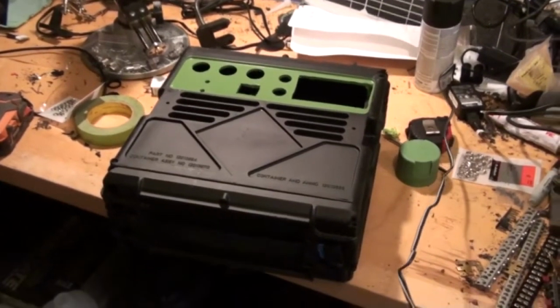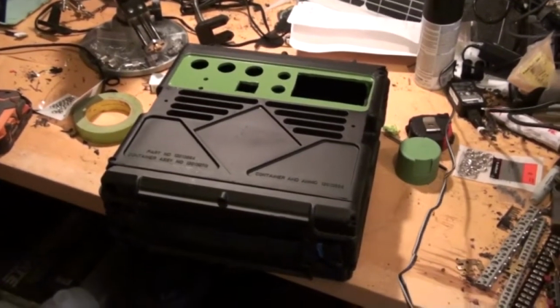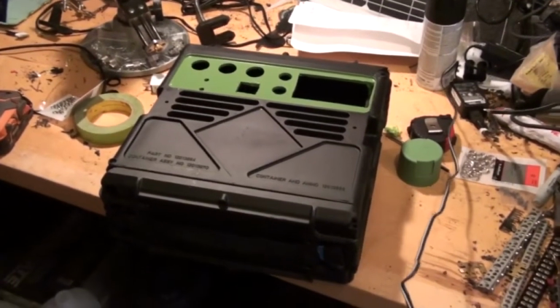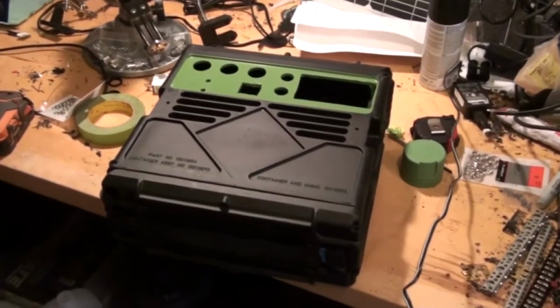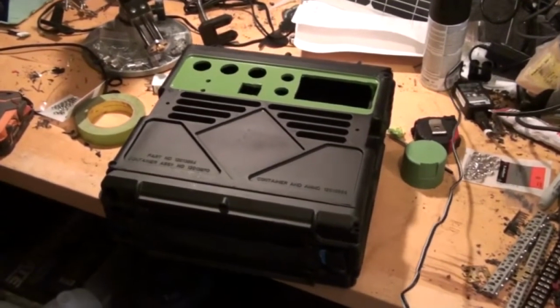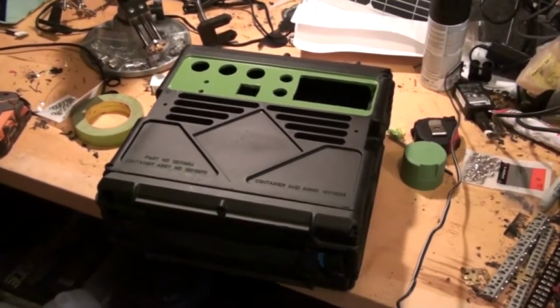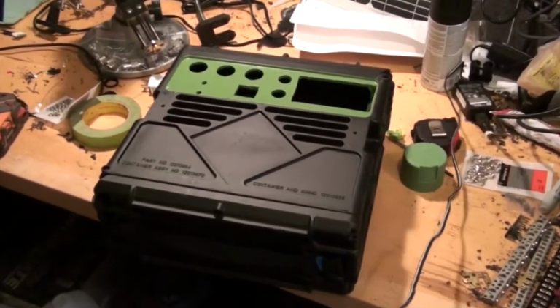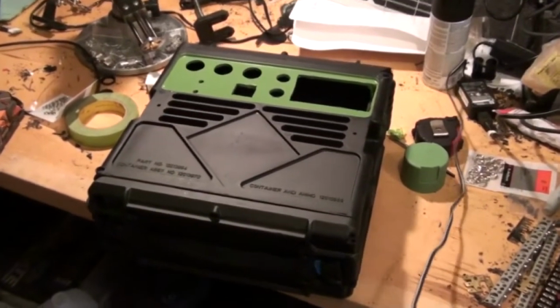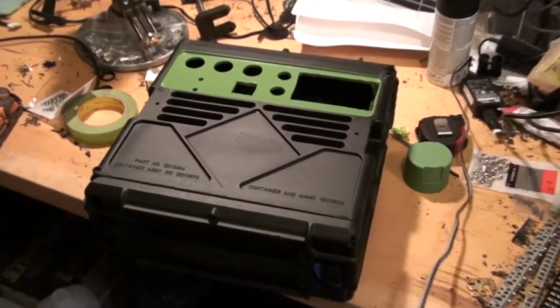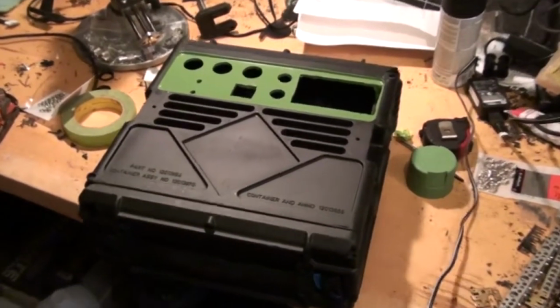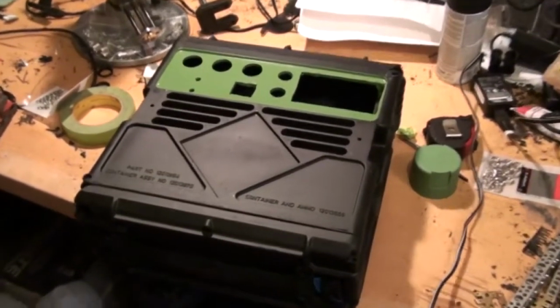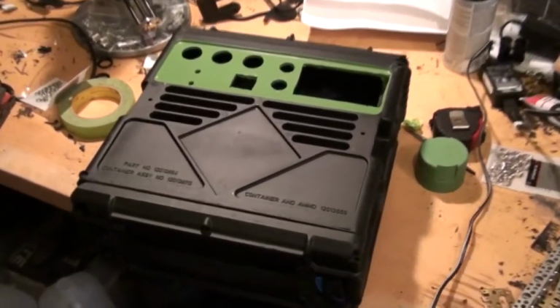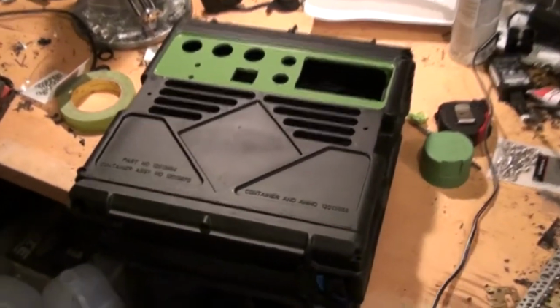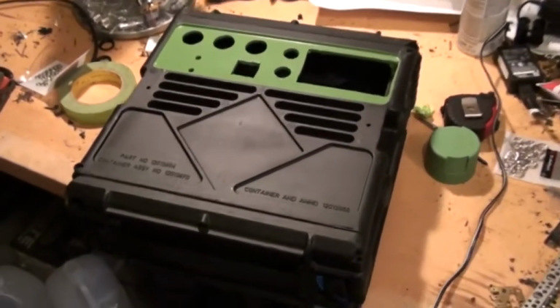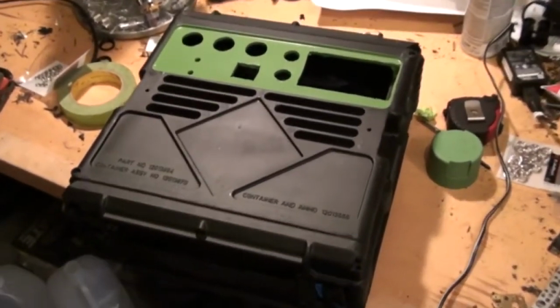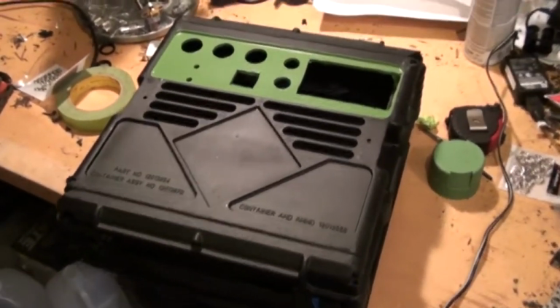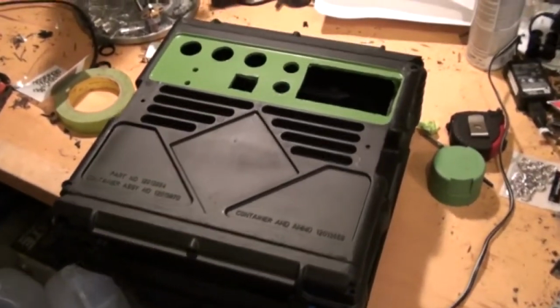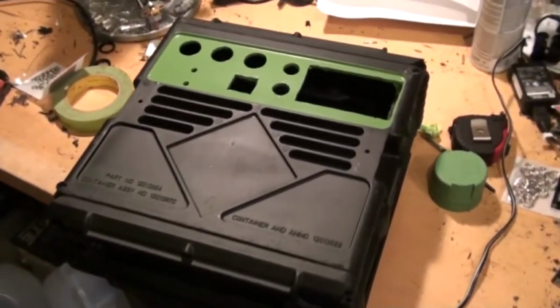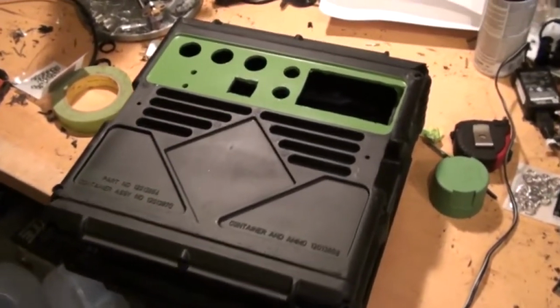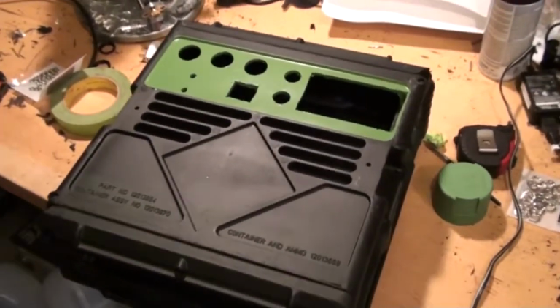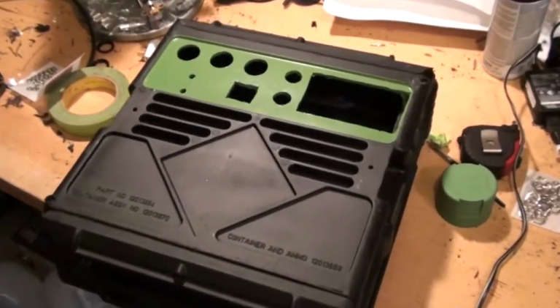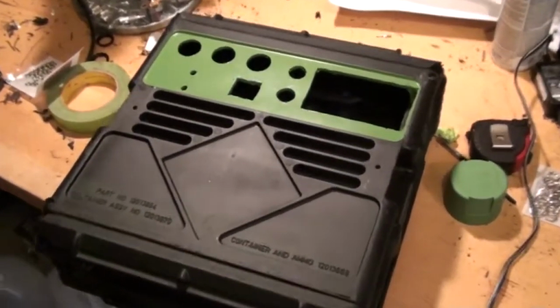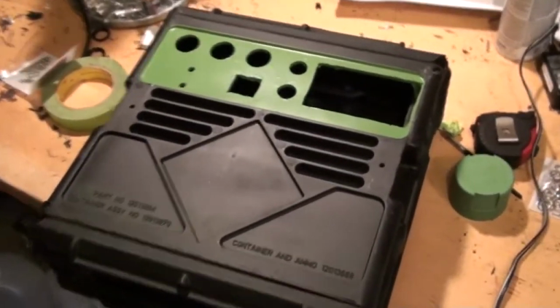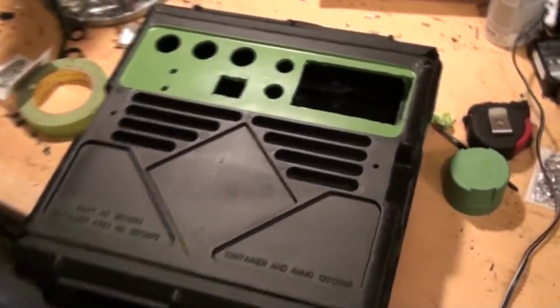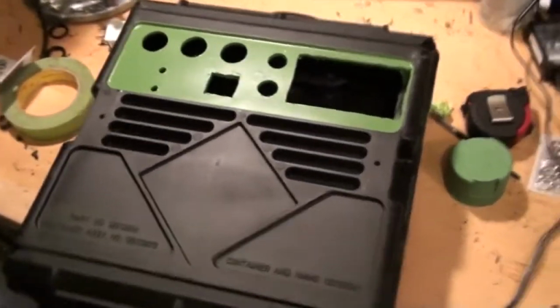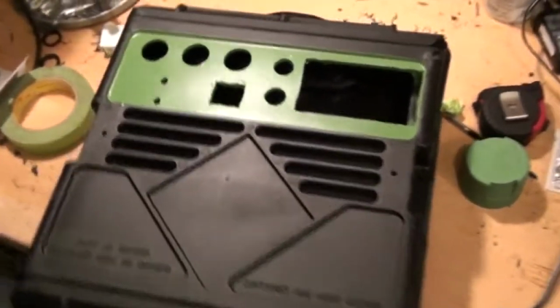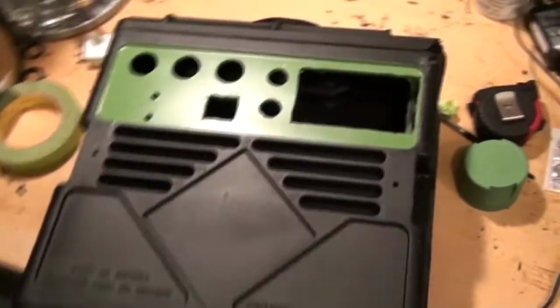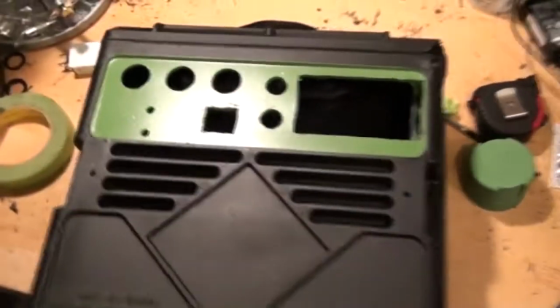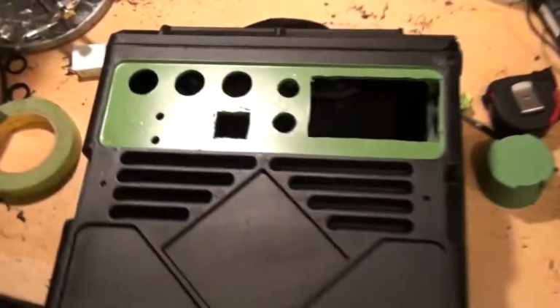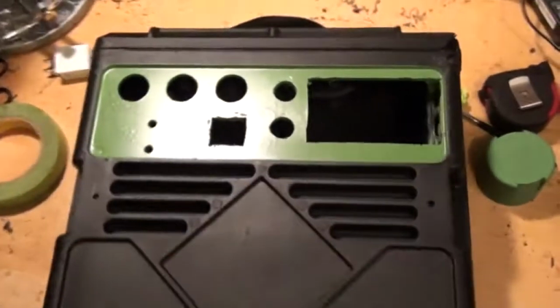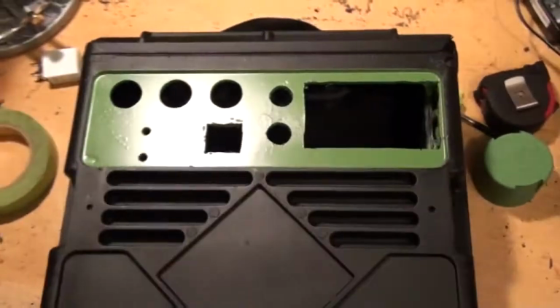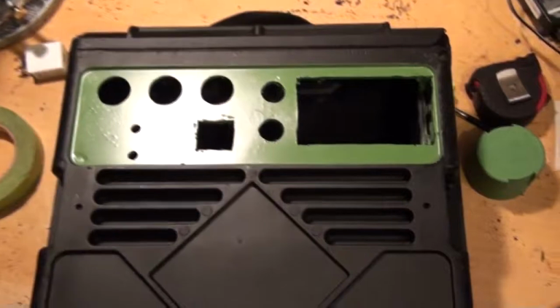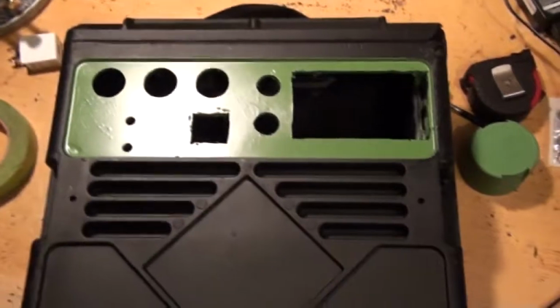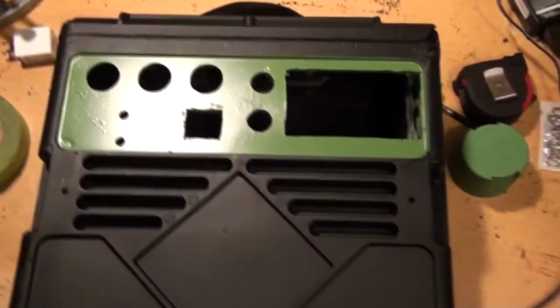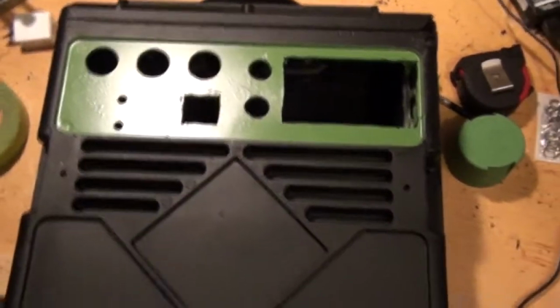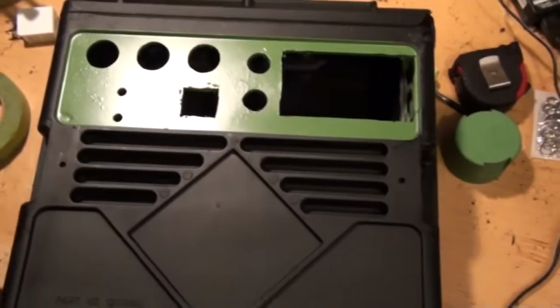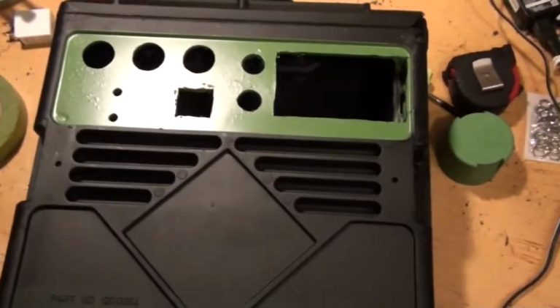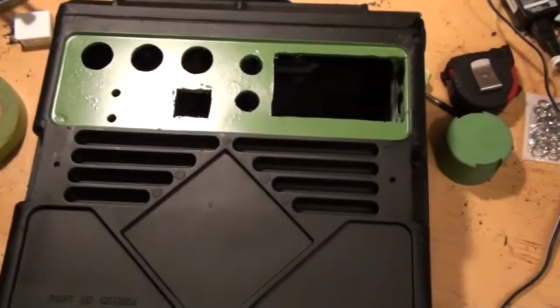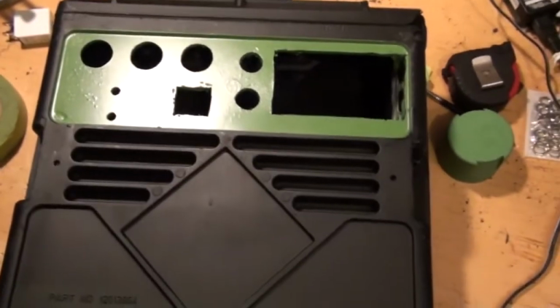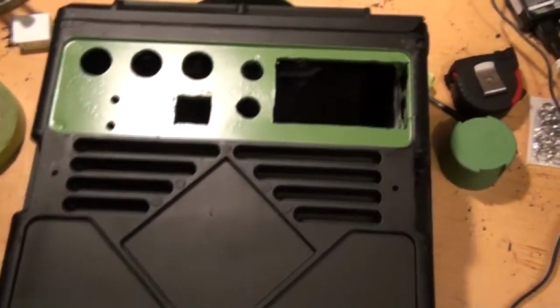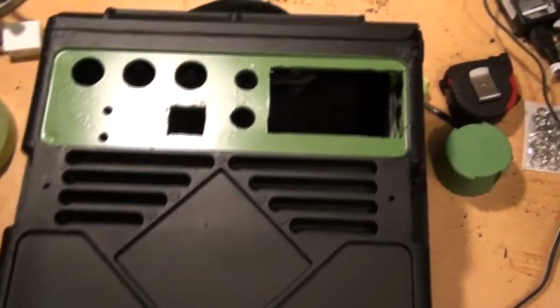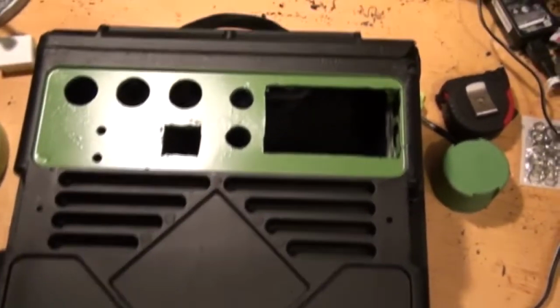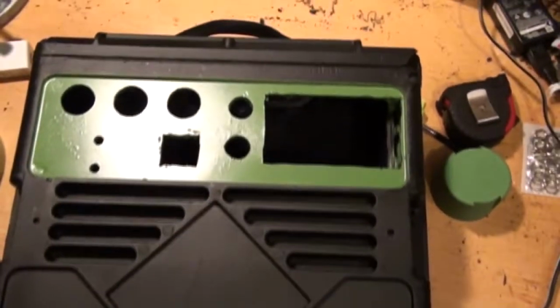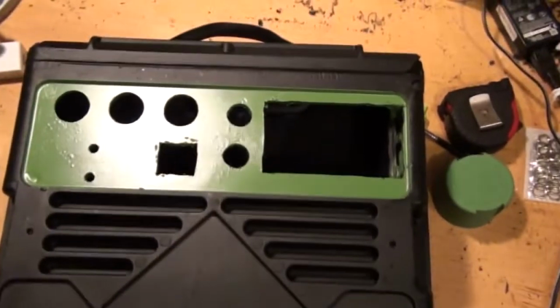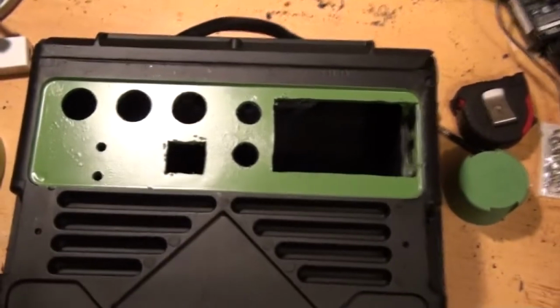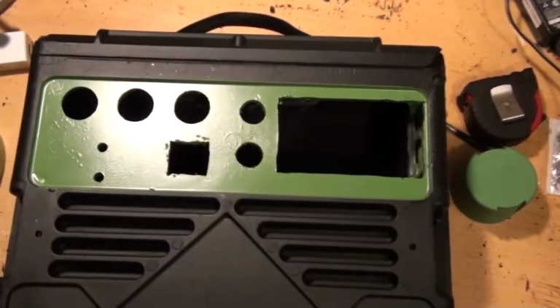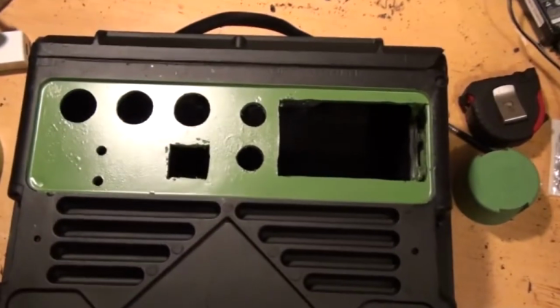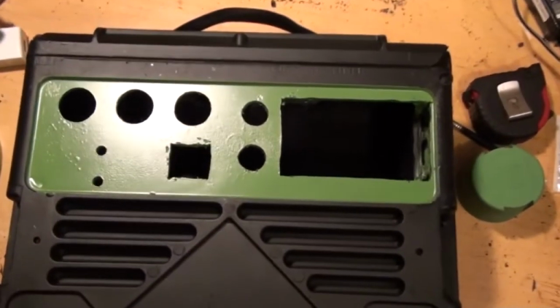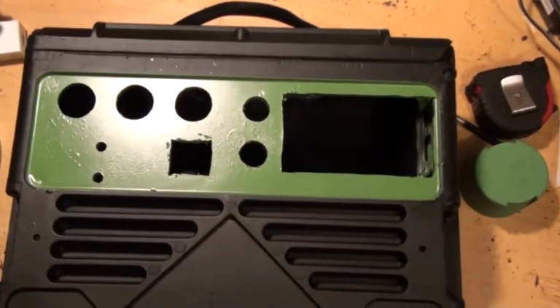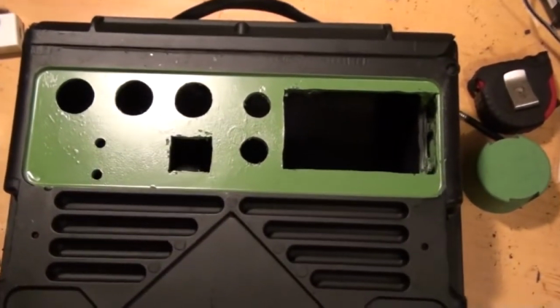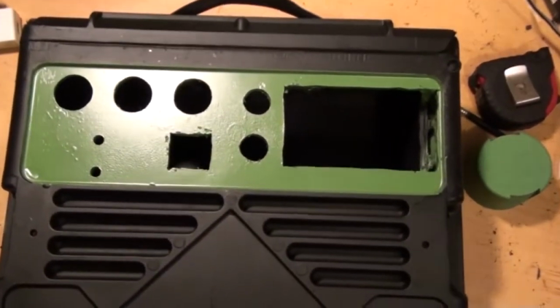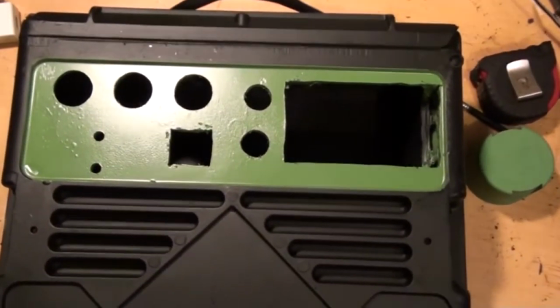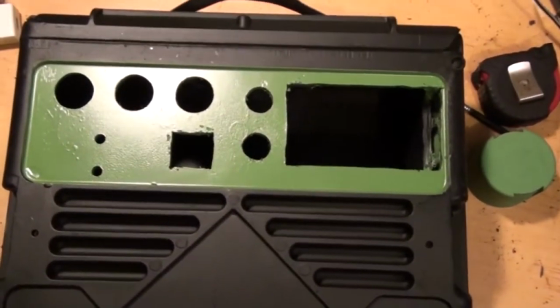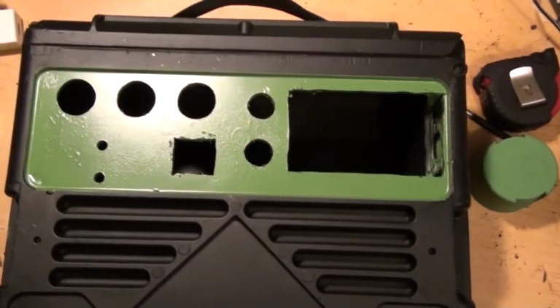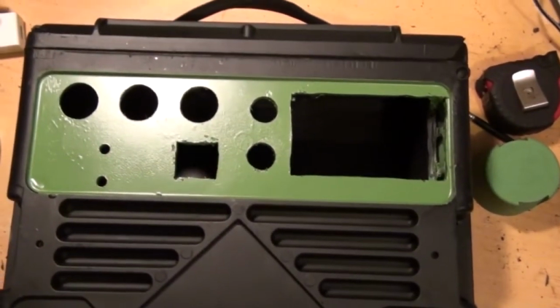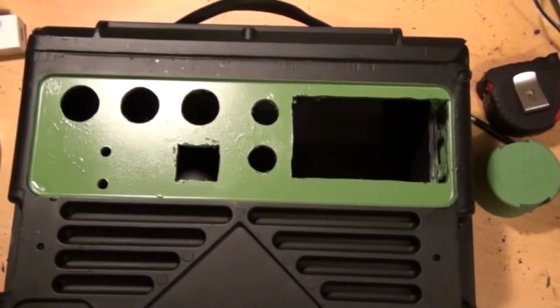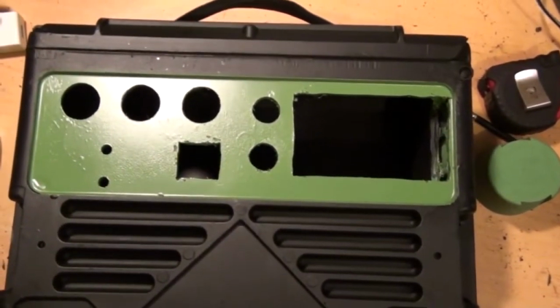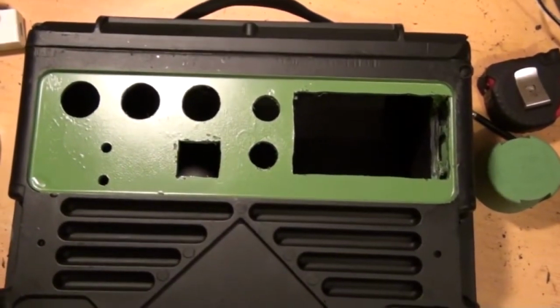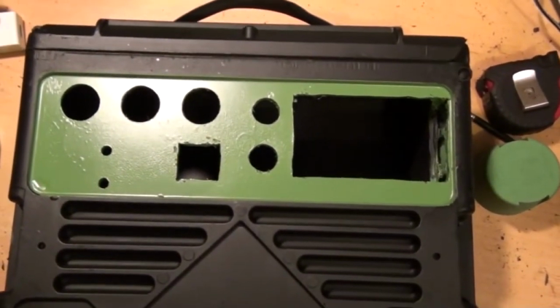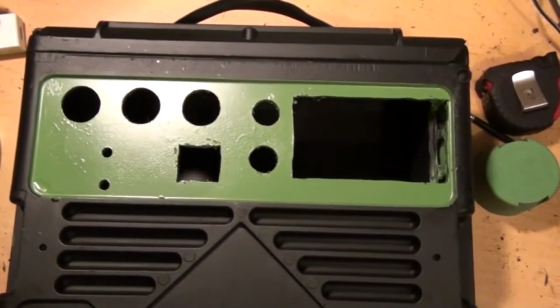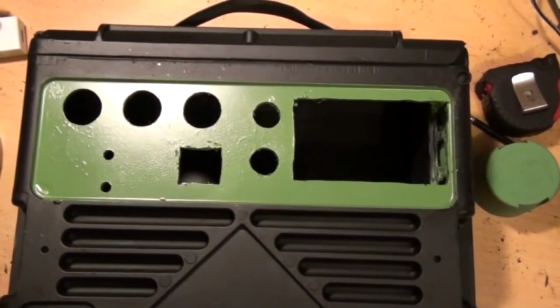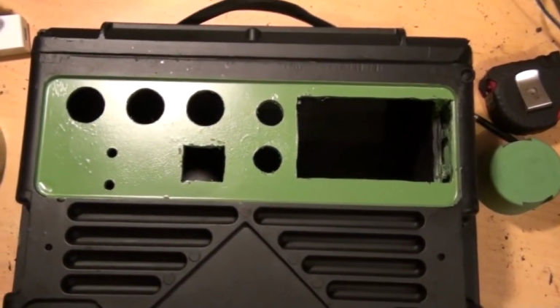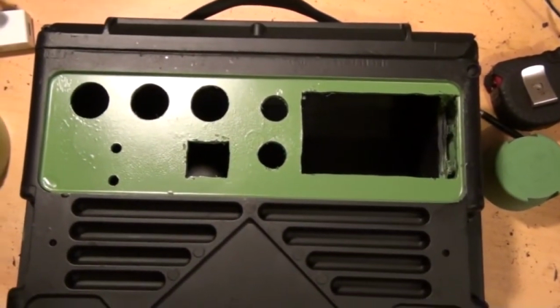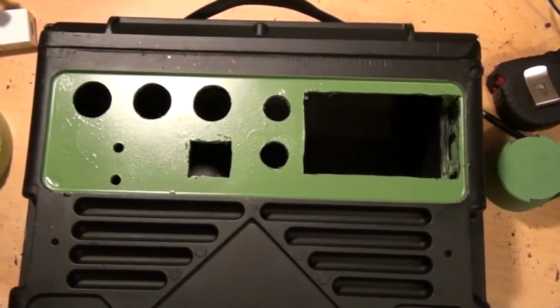I gave it a new paint job — used a flat black and then went with green around the panels here, because we are going green, right?